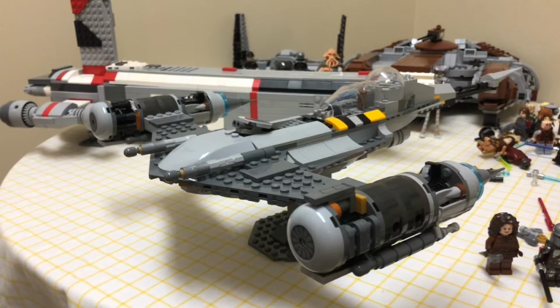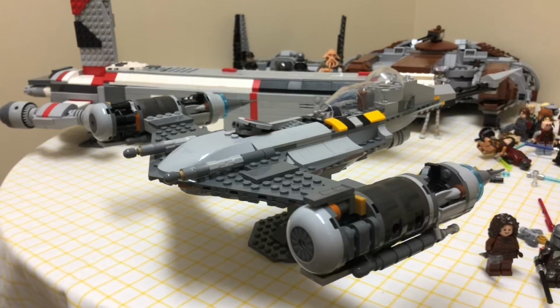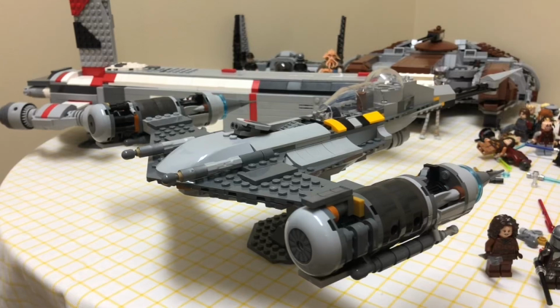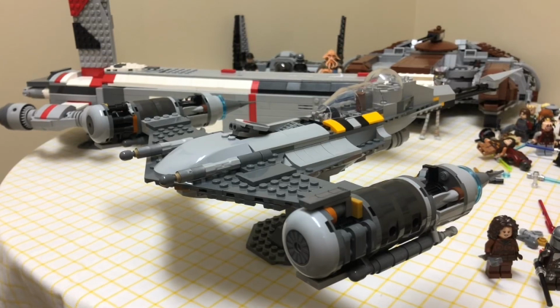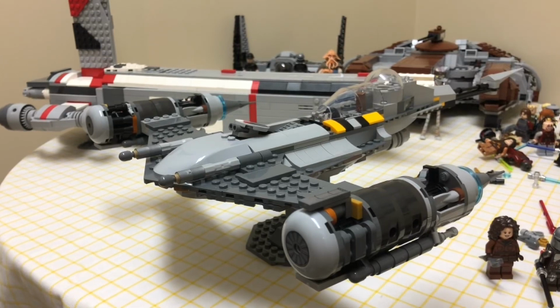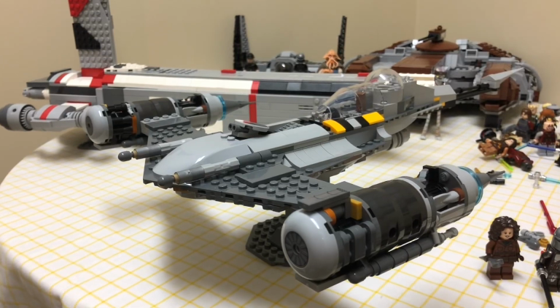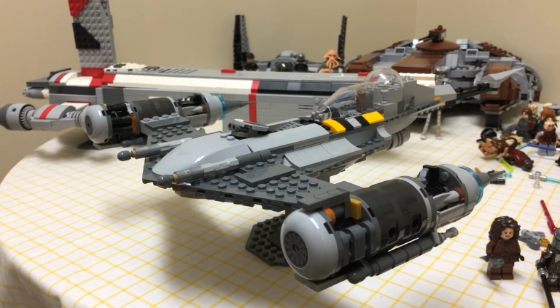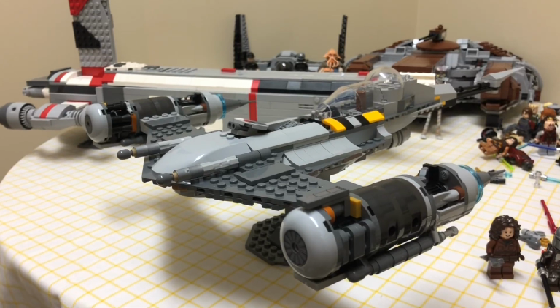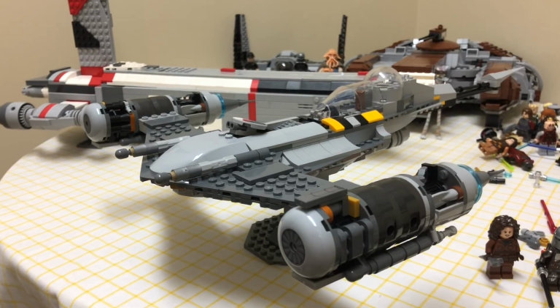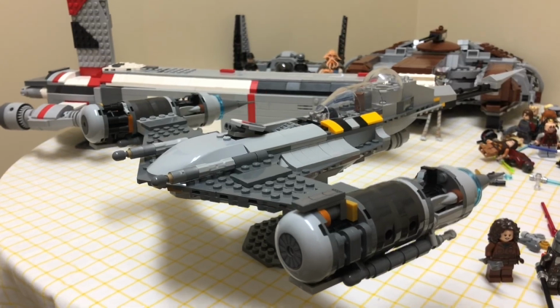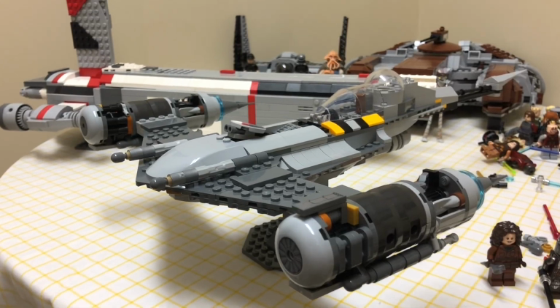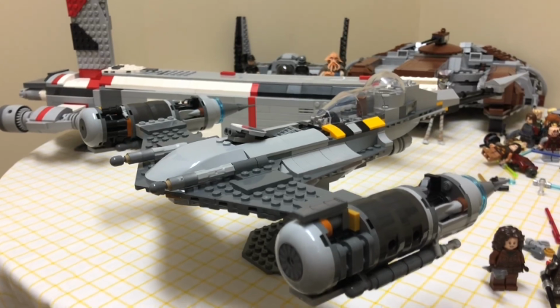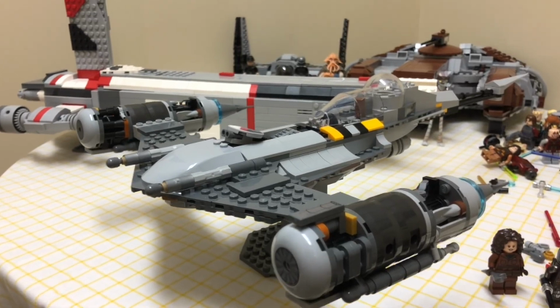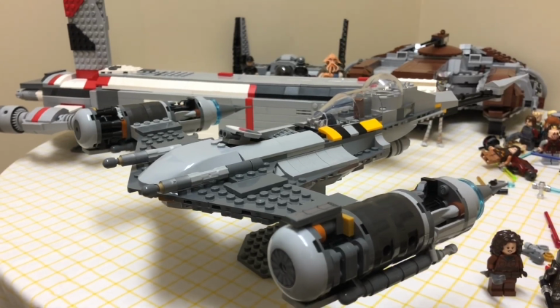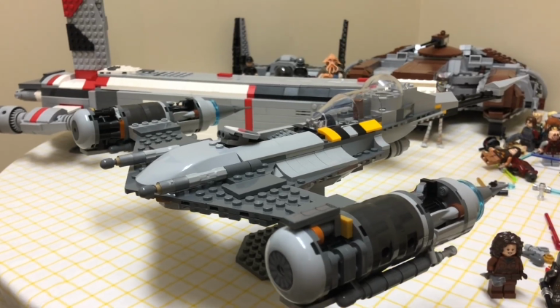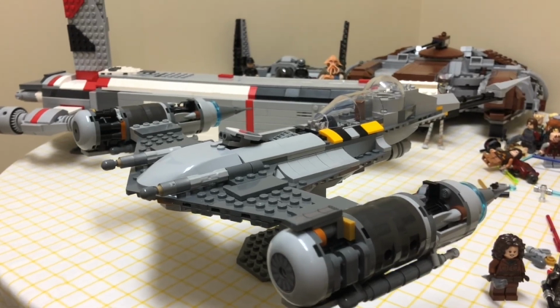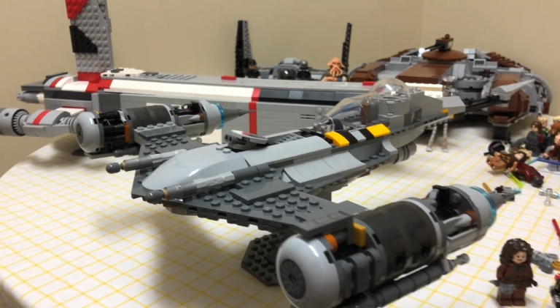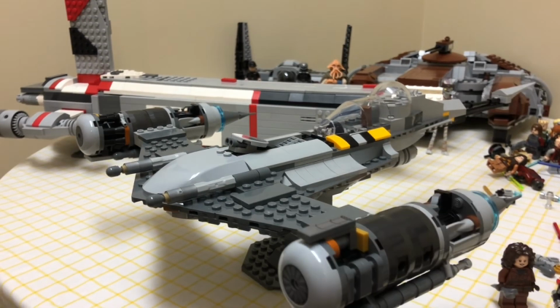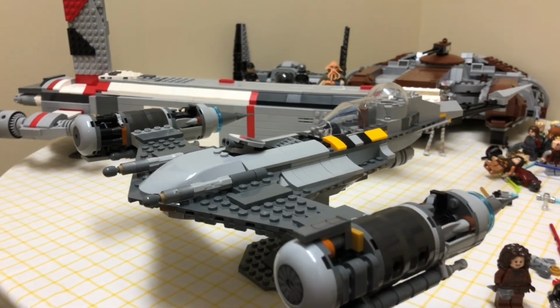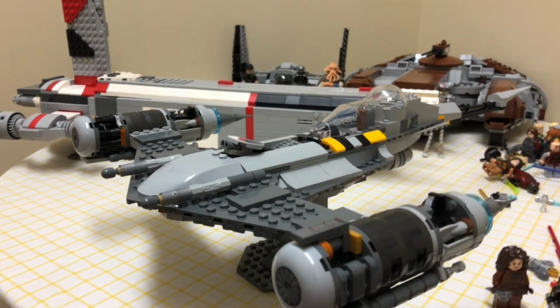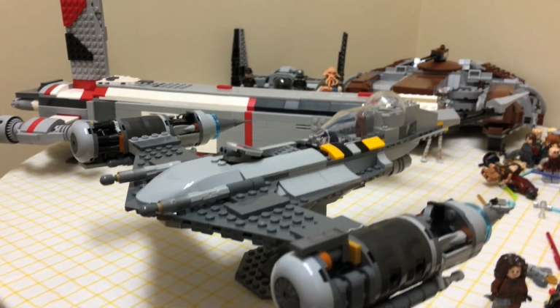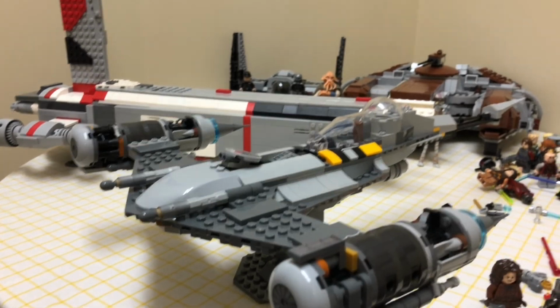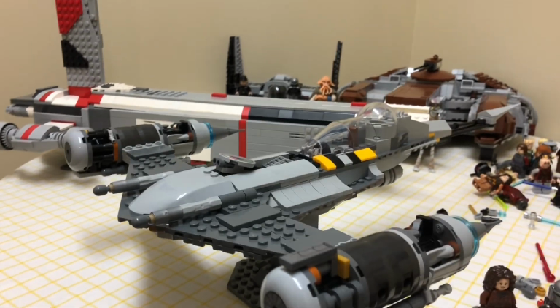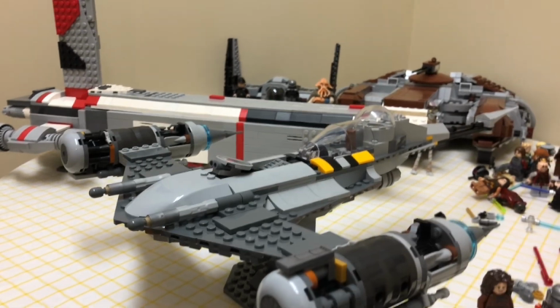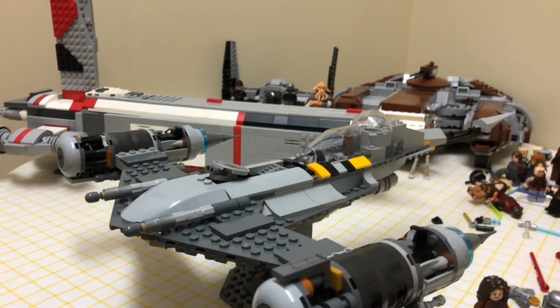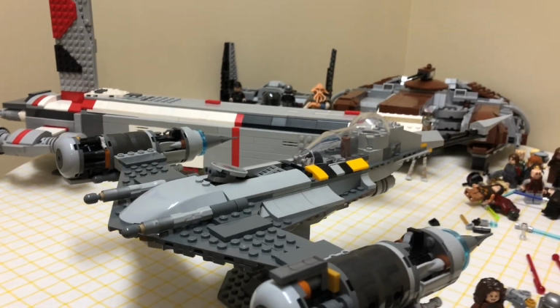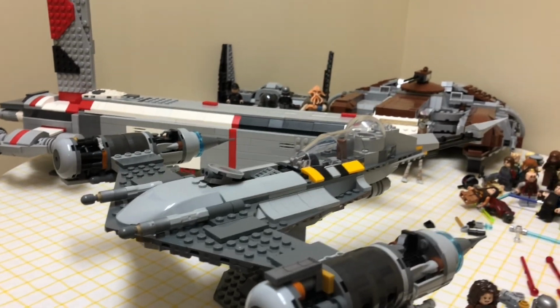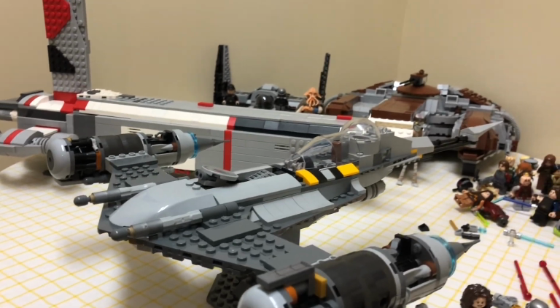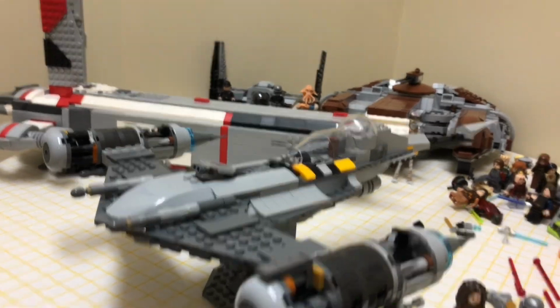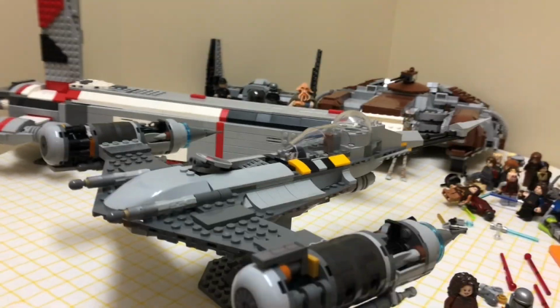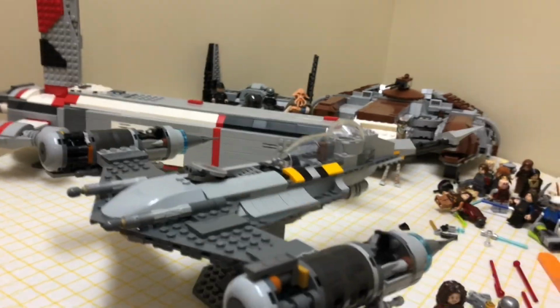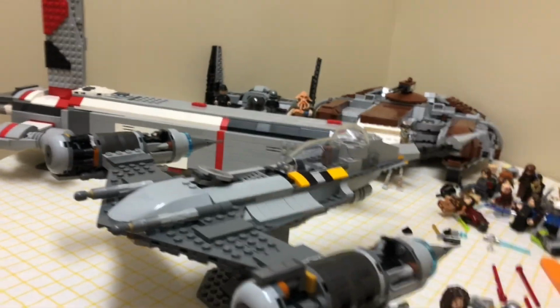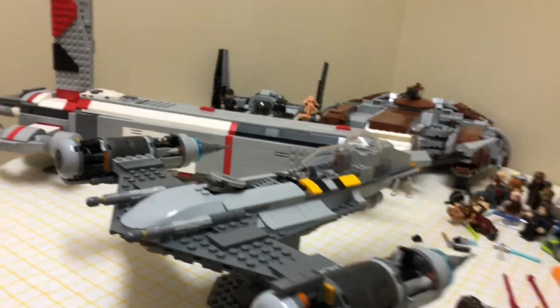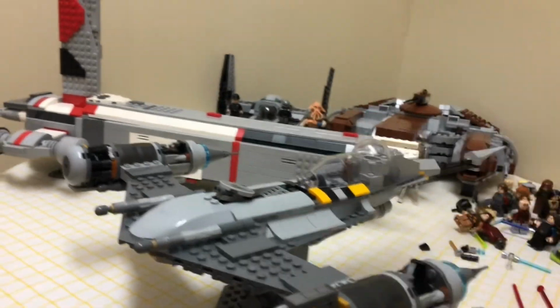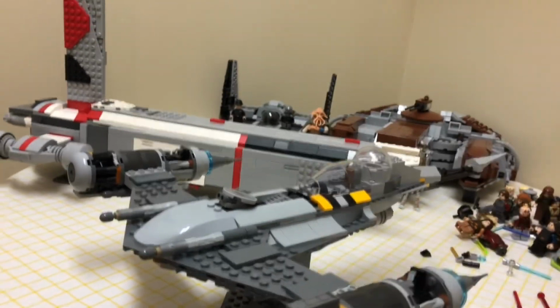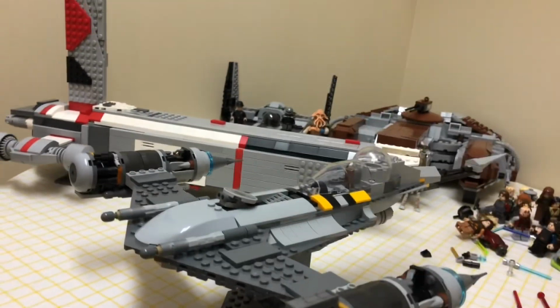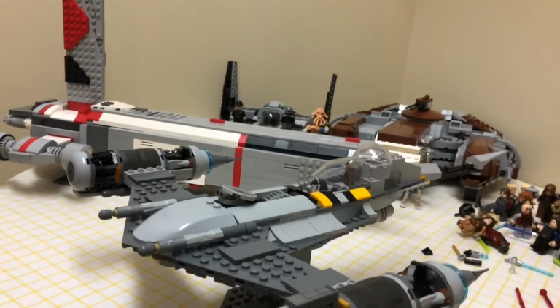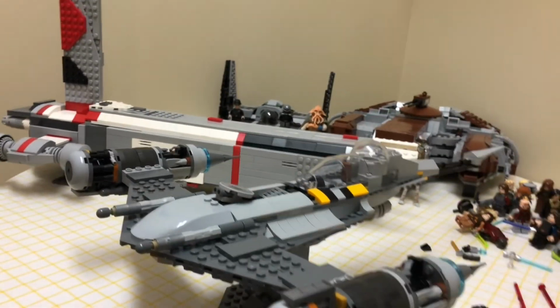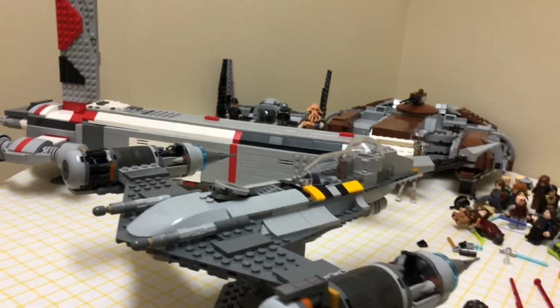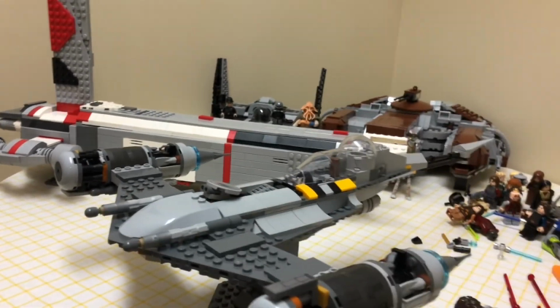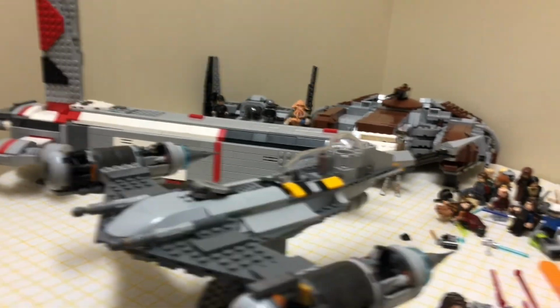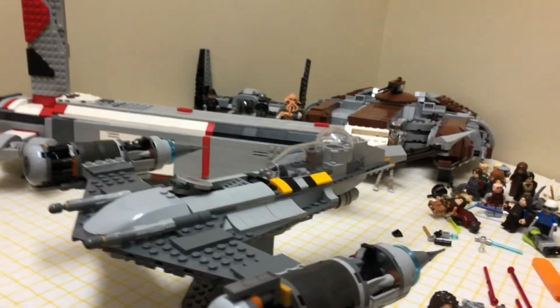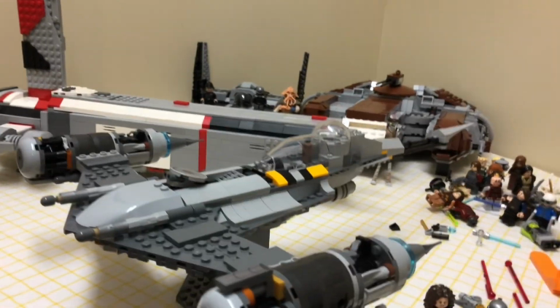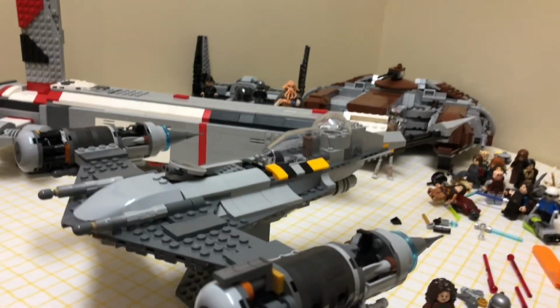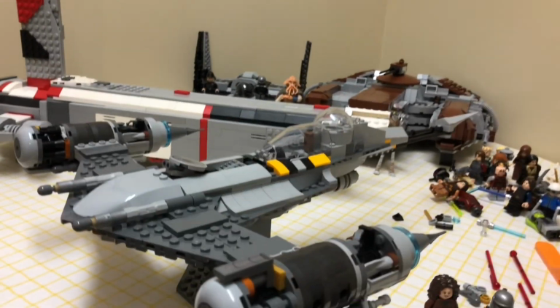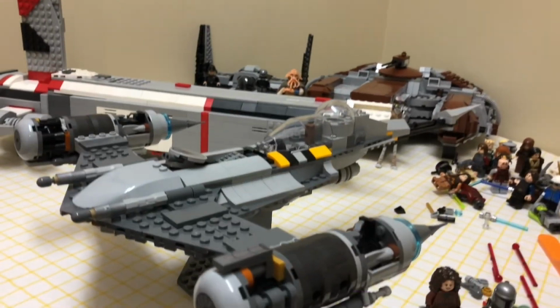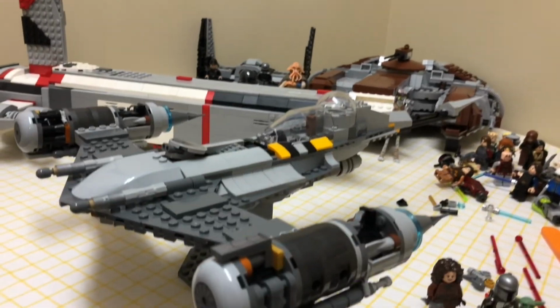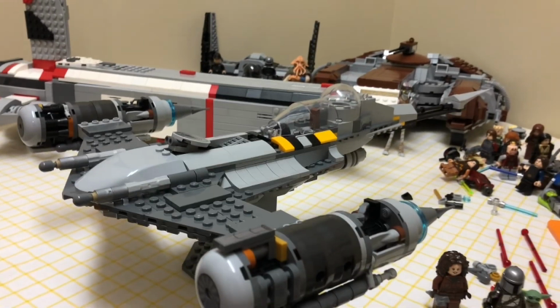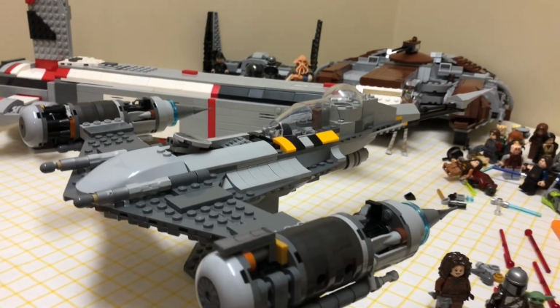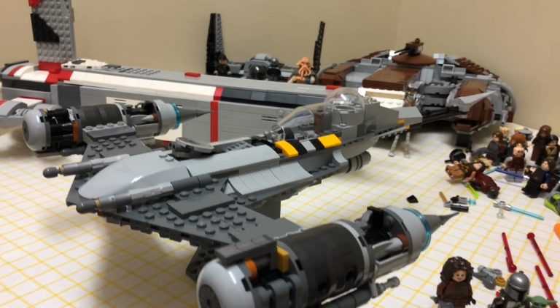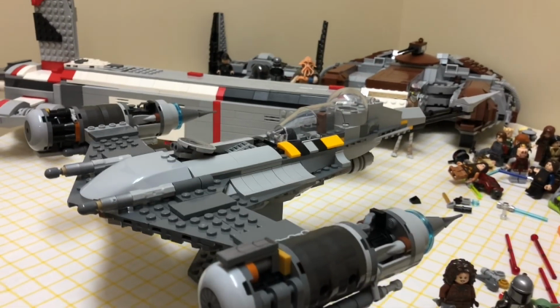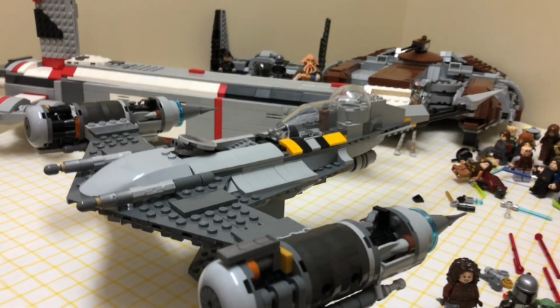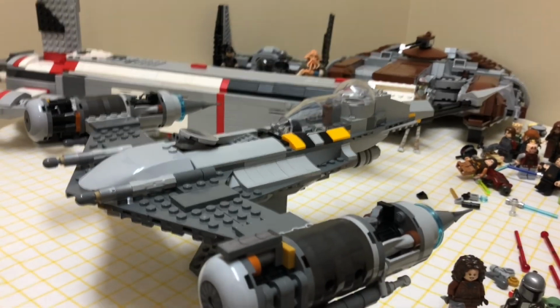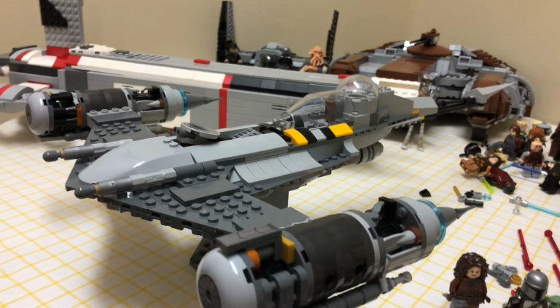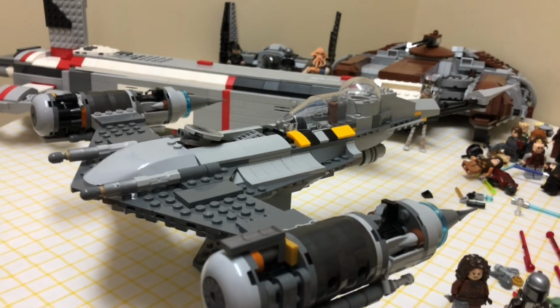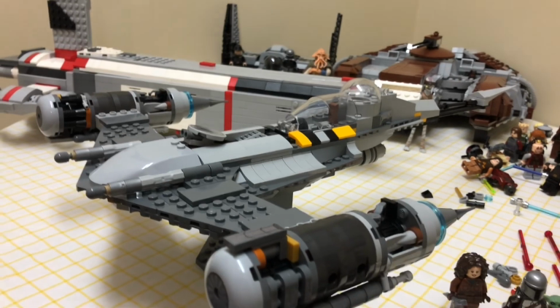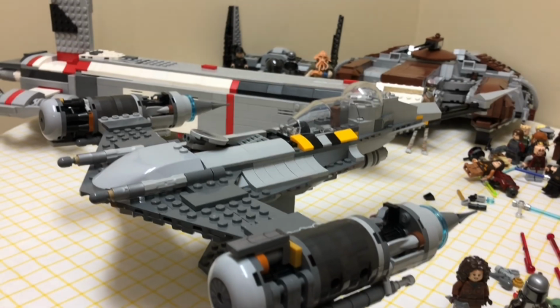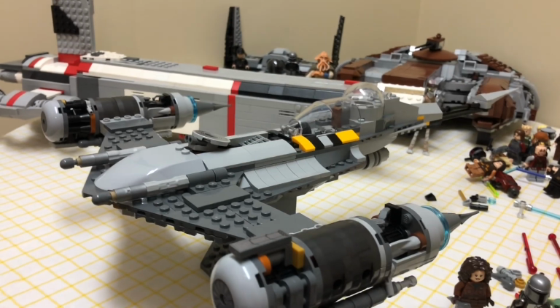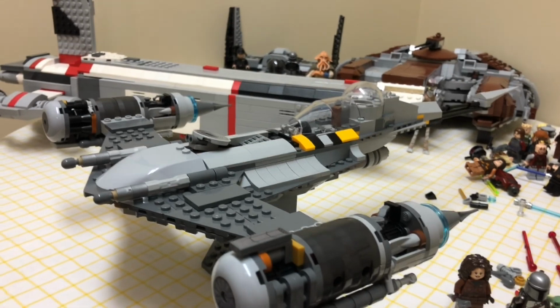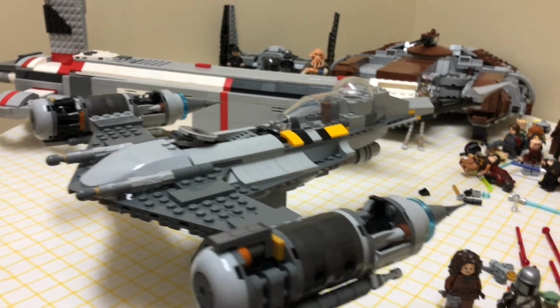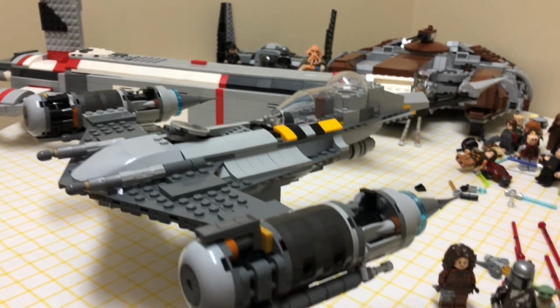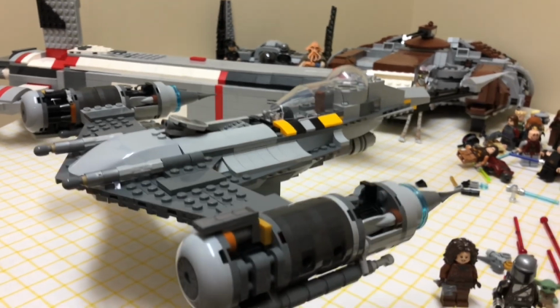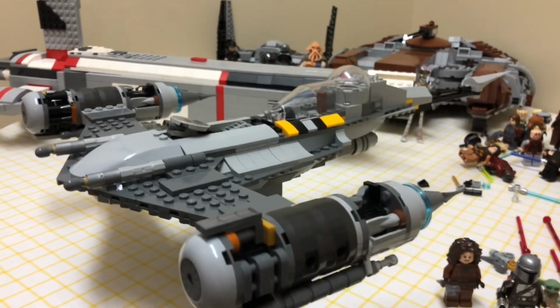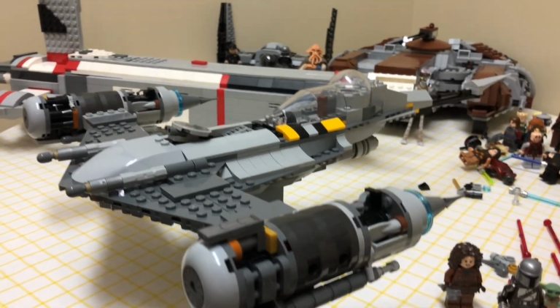What is going on everybody? Welcome back to another video. Today is going to be a quick review on the Mandalorian N1 Starfighter.